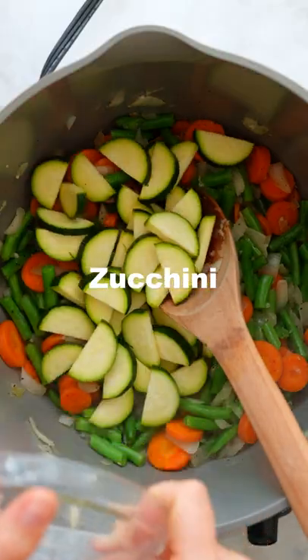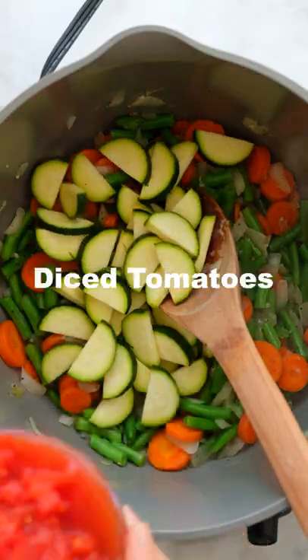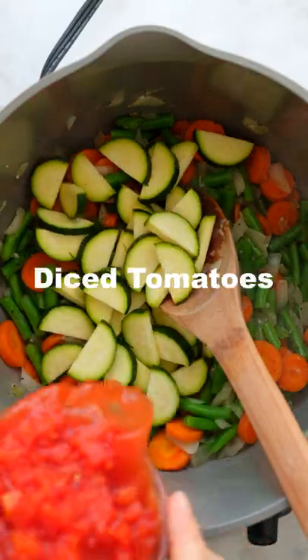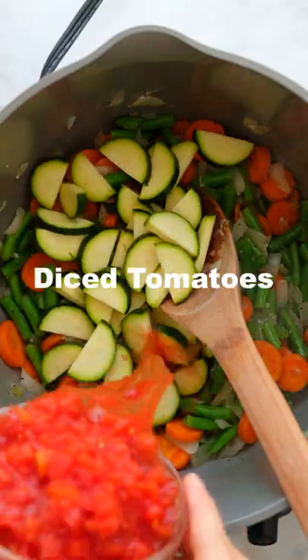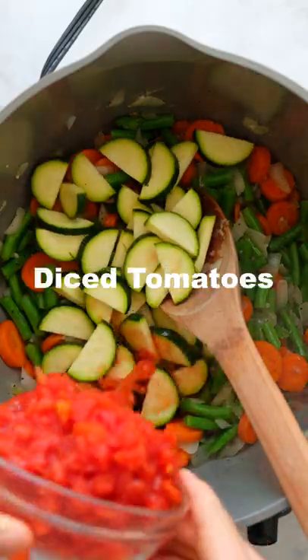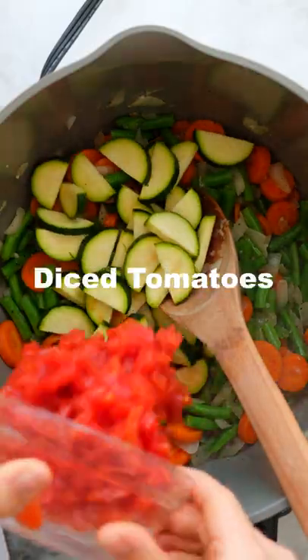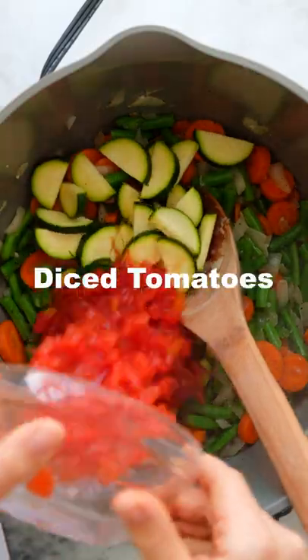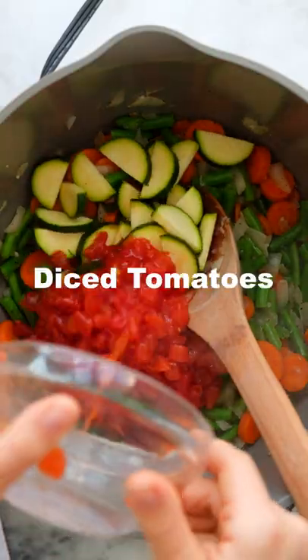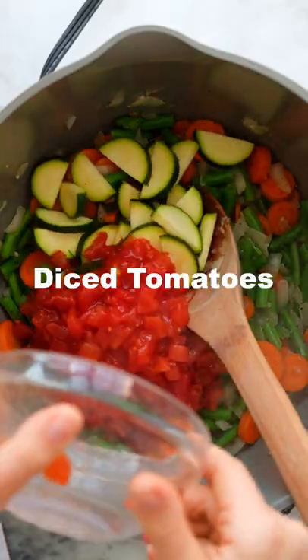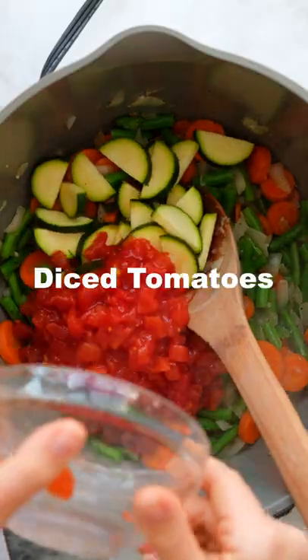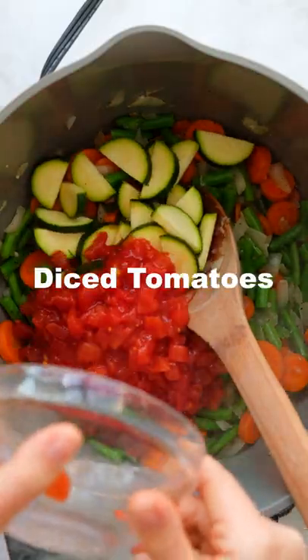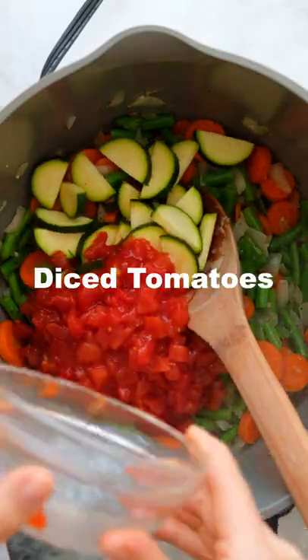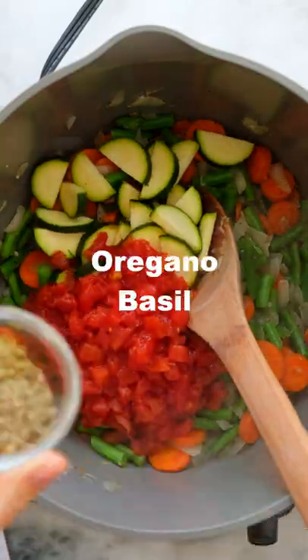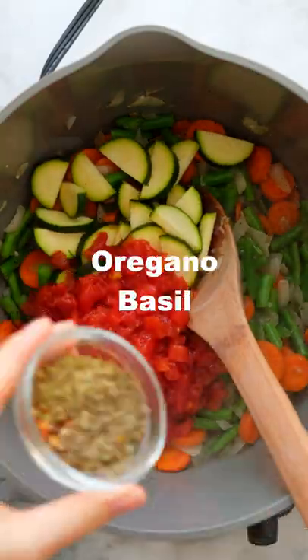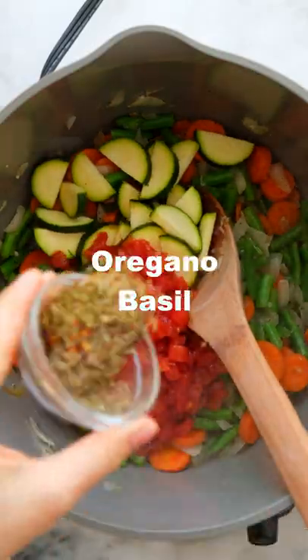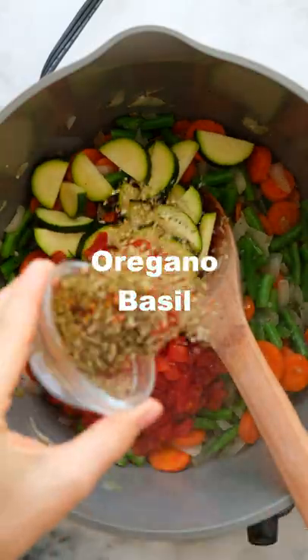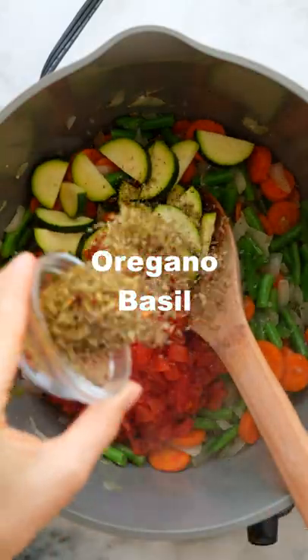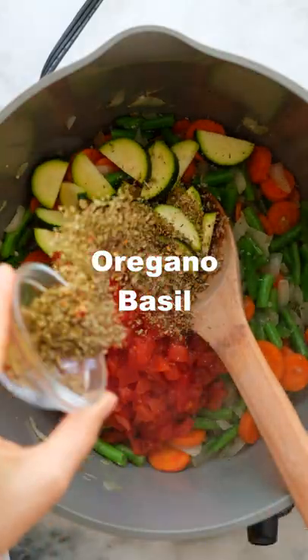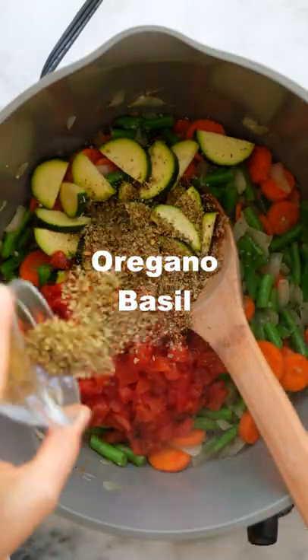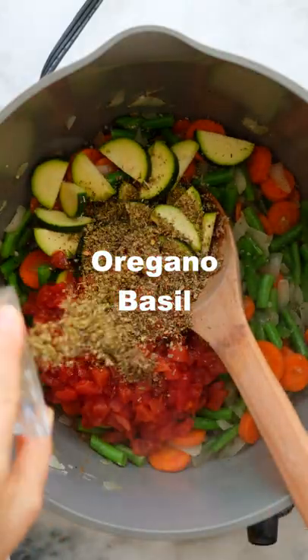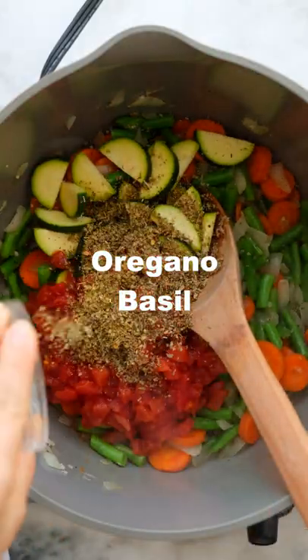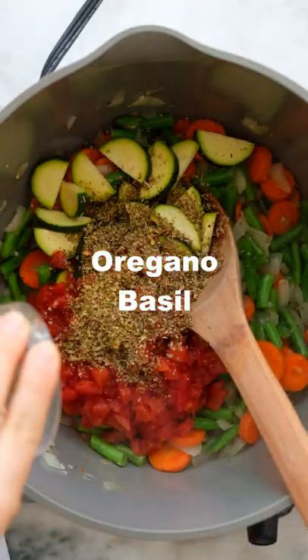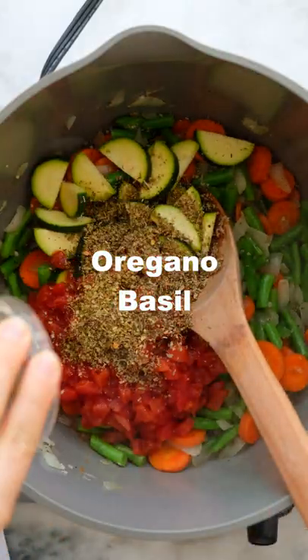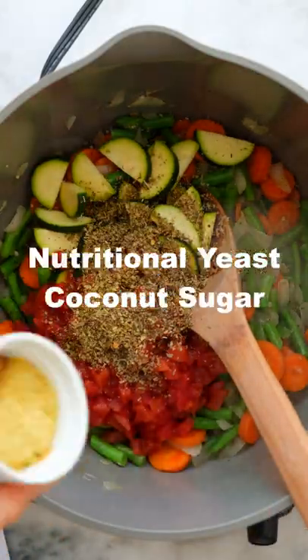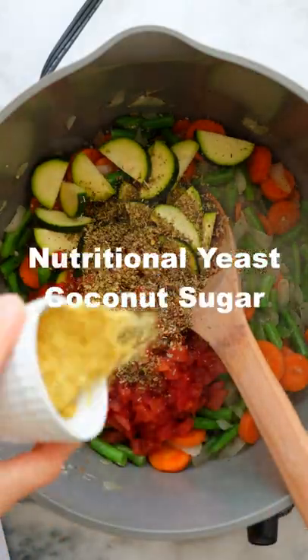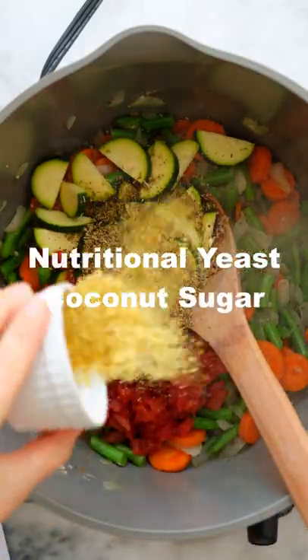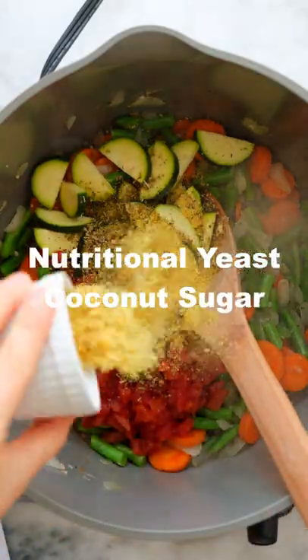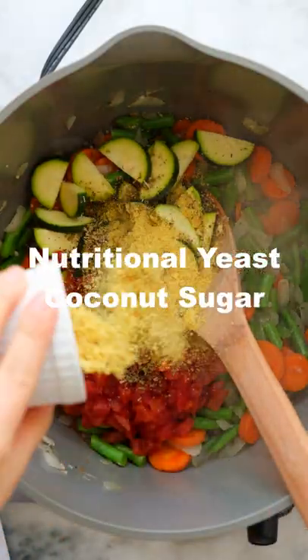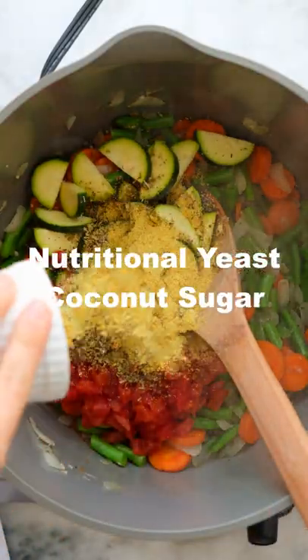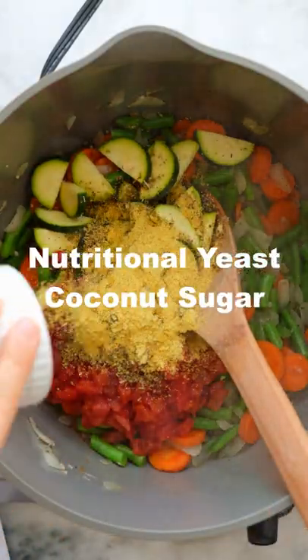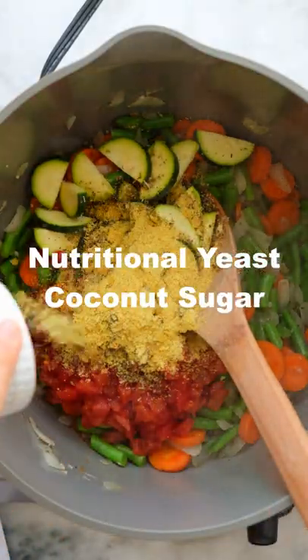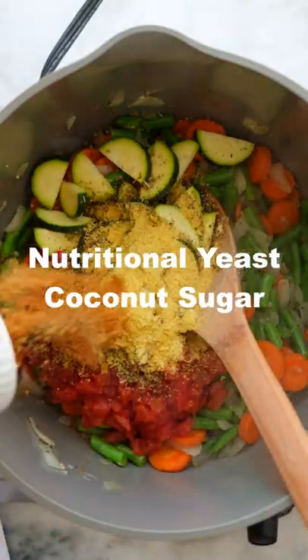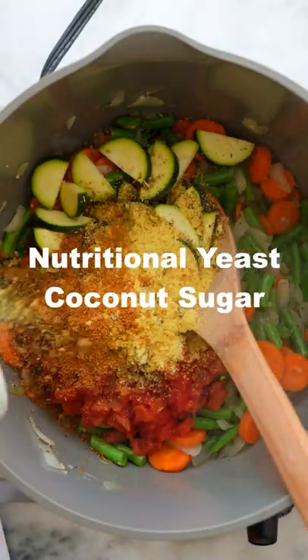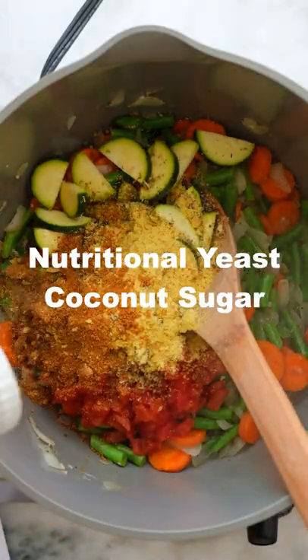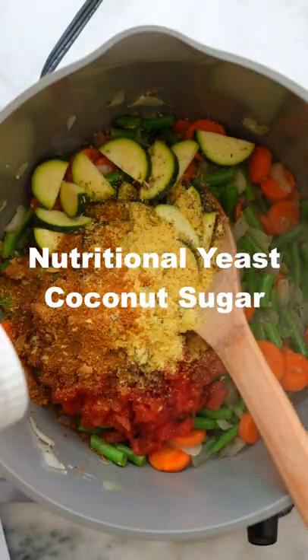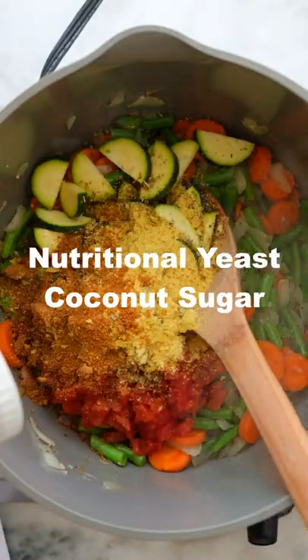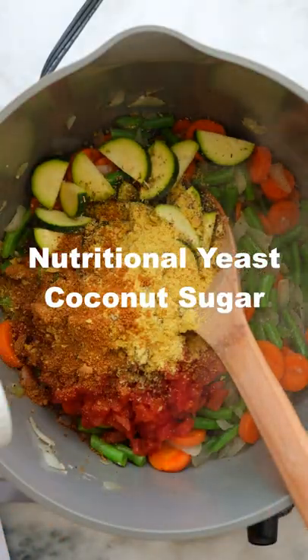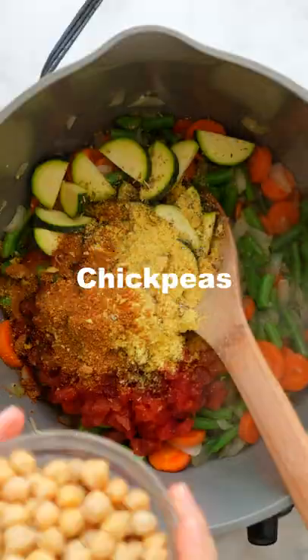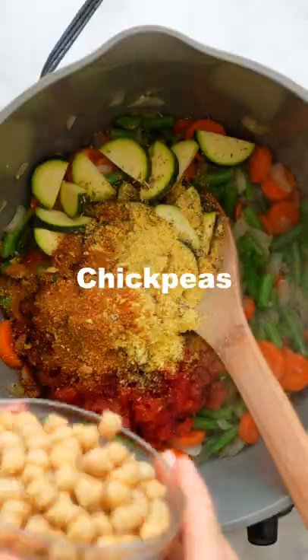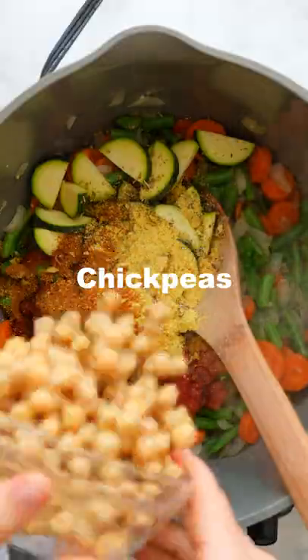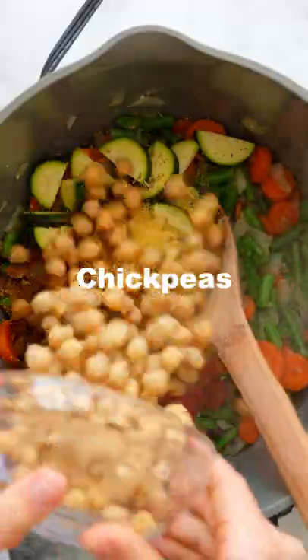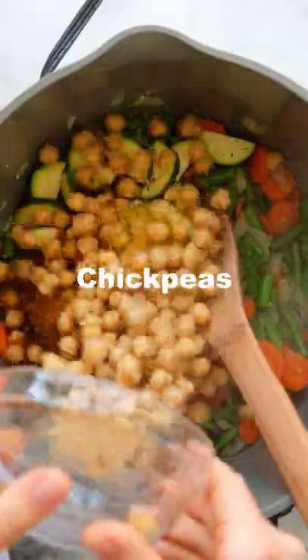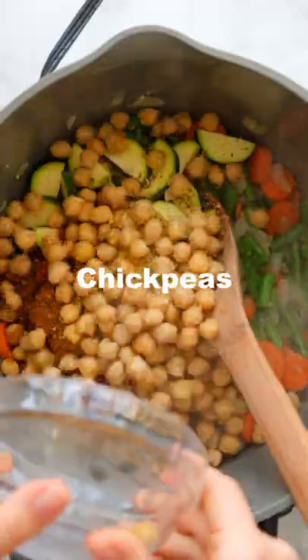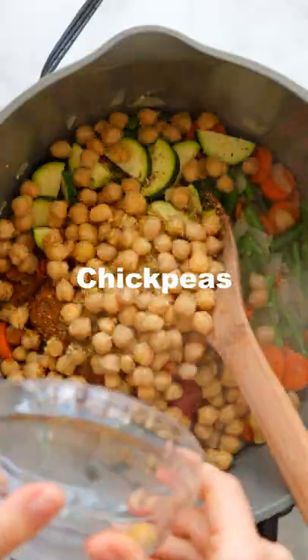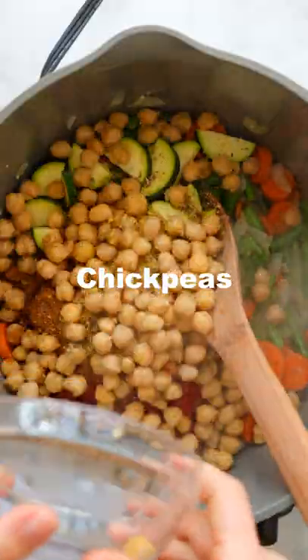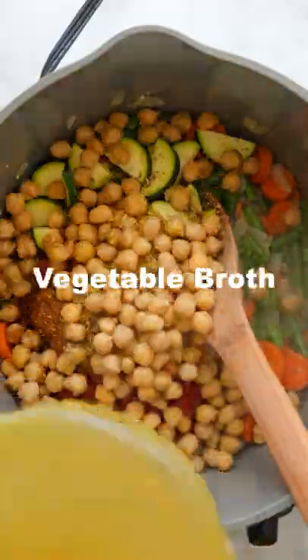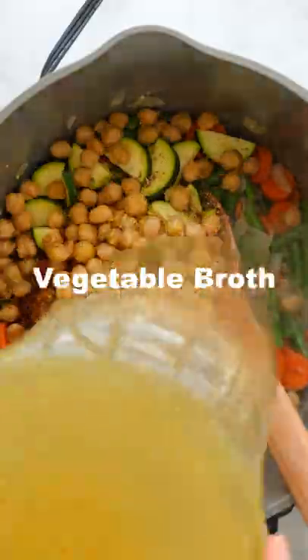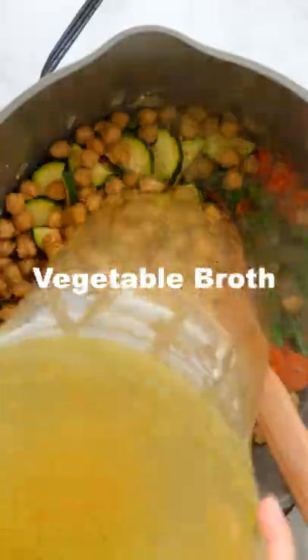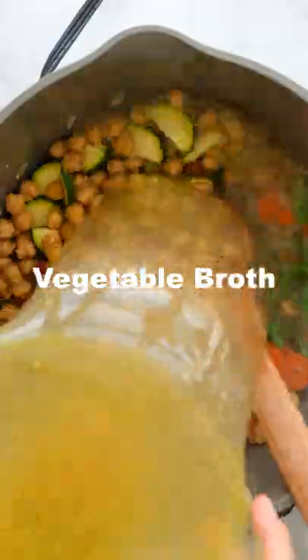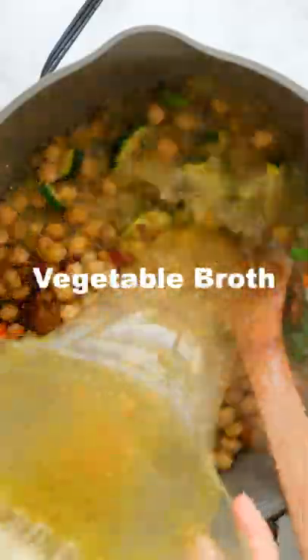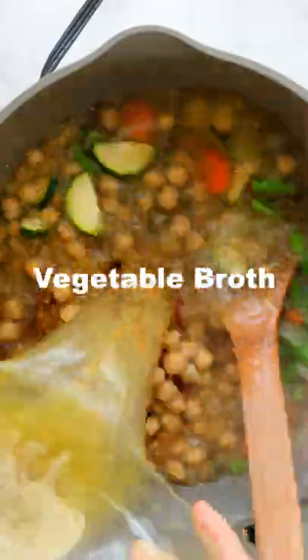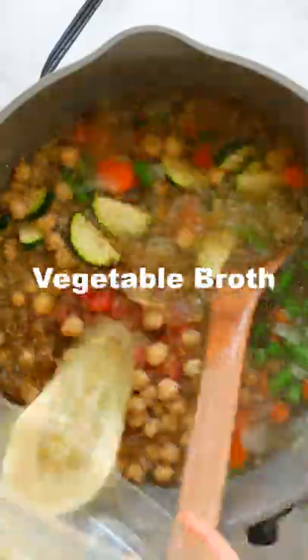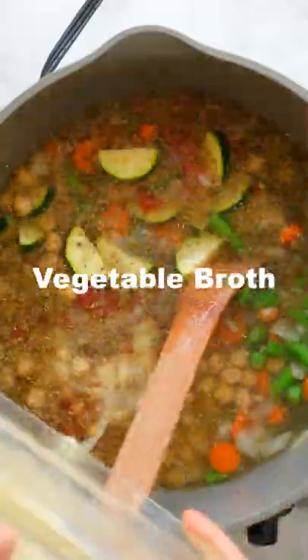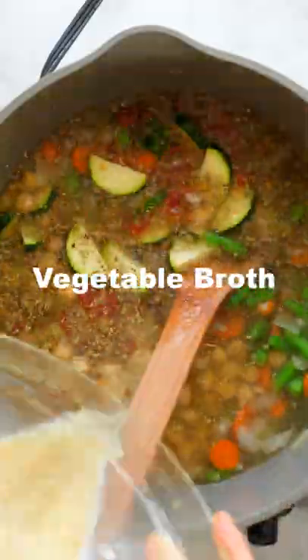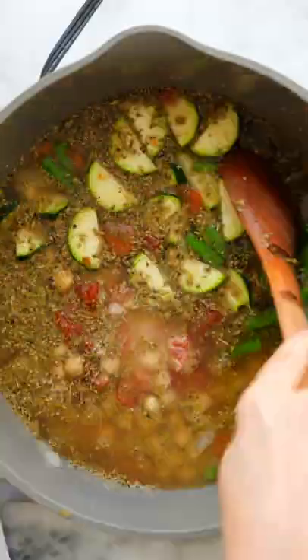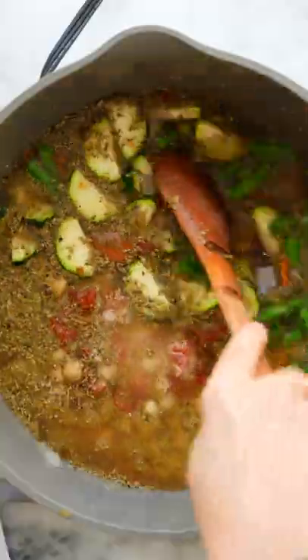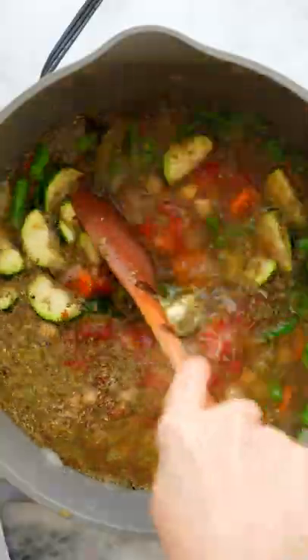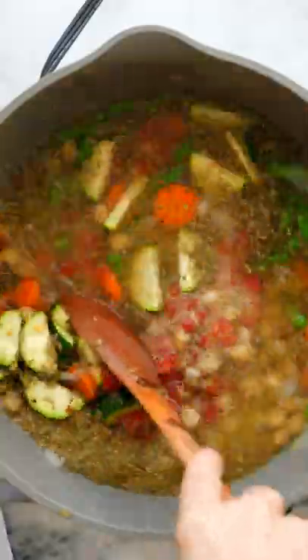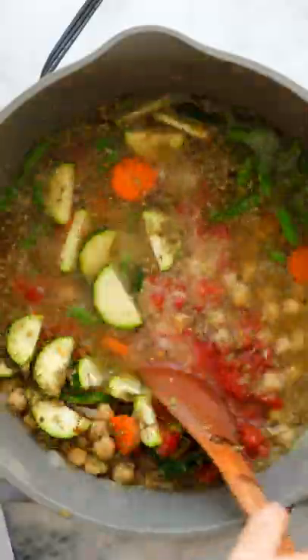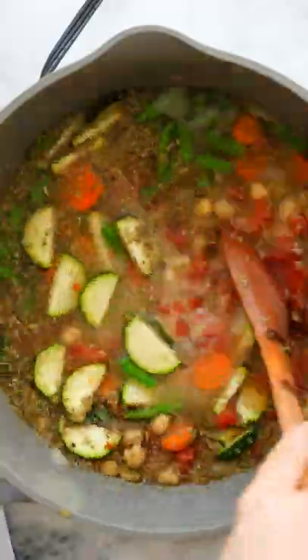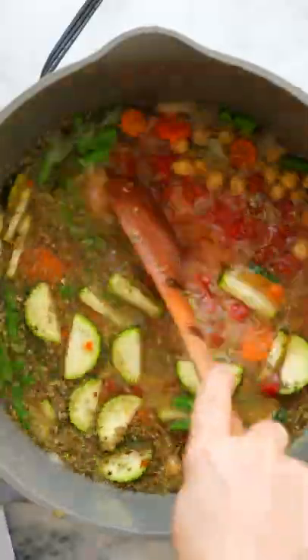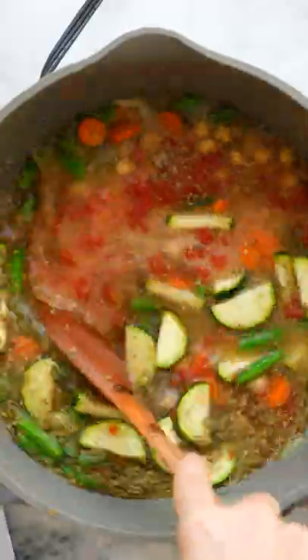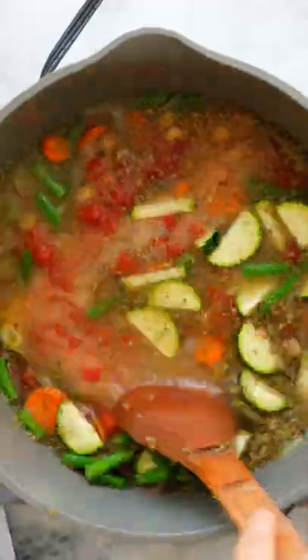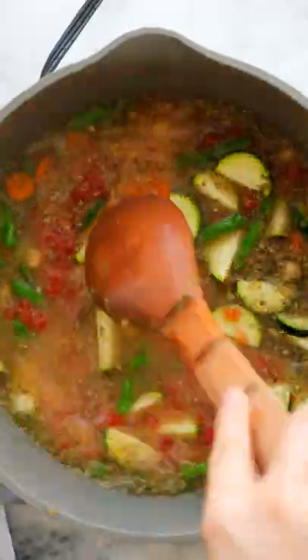Next, stir in some zucchini, diced tomatoes, spices, nutritional yeast, coconut sugar, chickpeas or white beans, and vegetable broth, and bring it to a simmer.